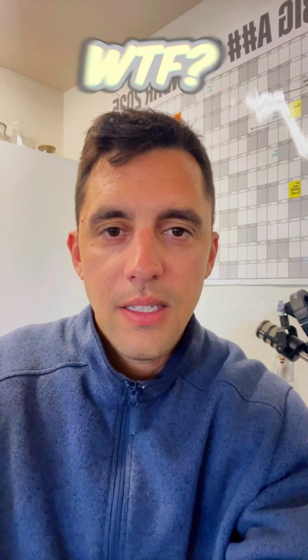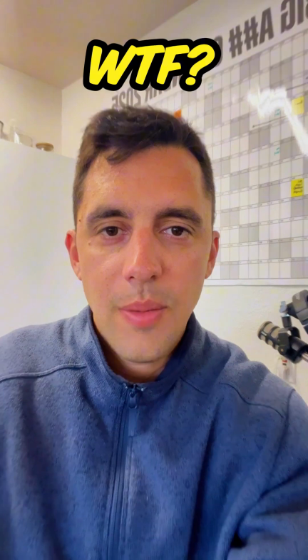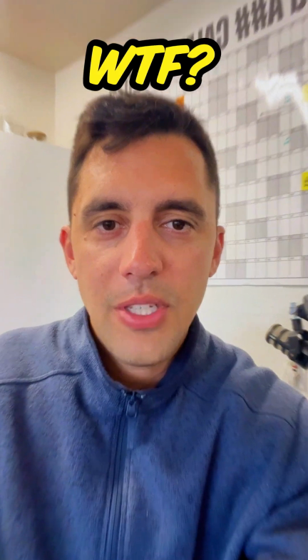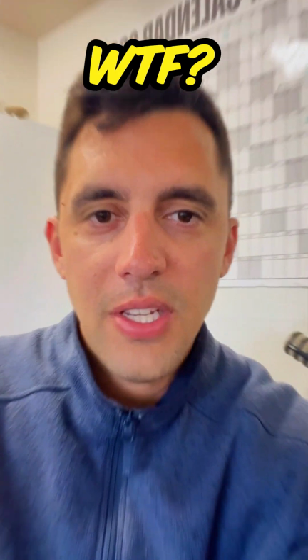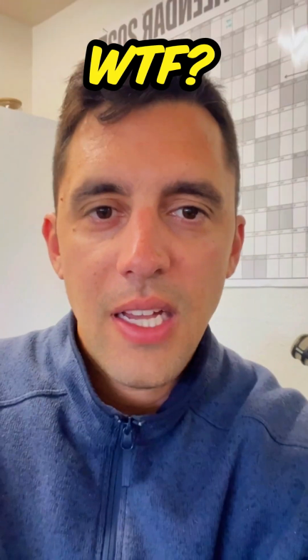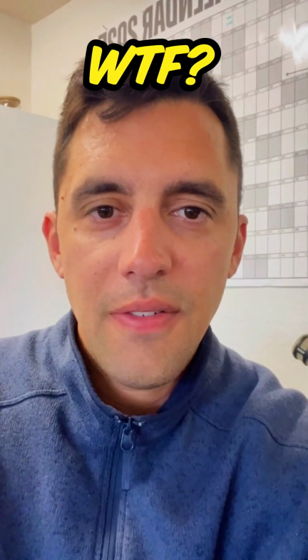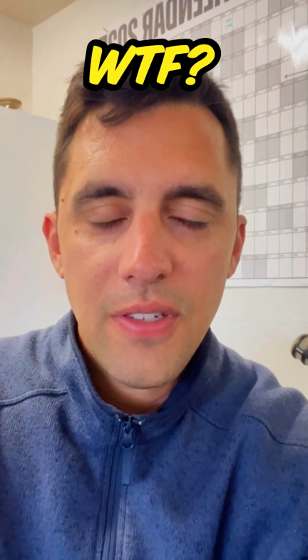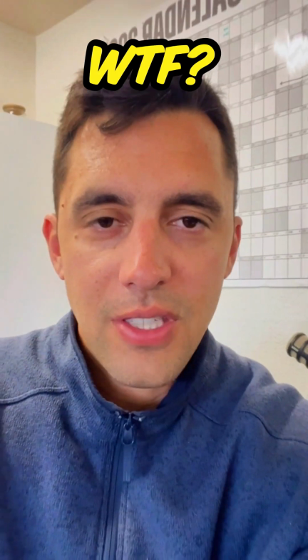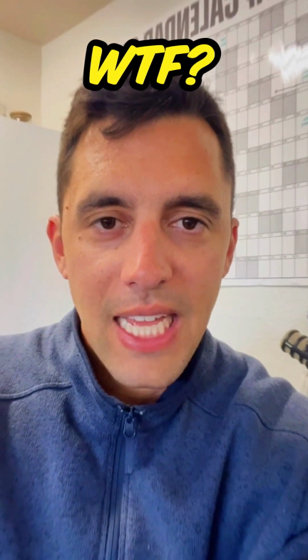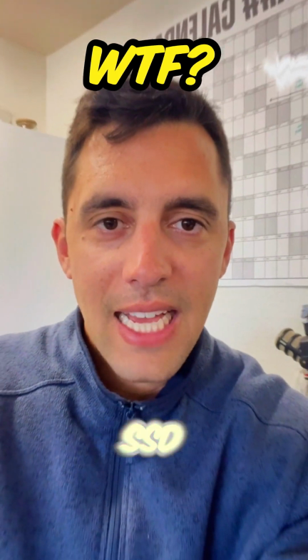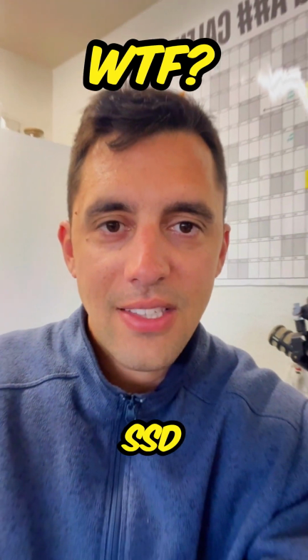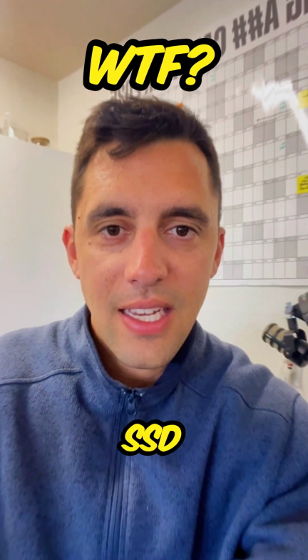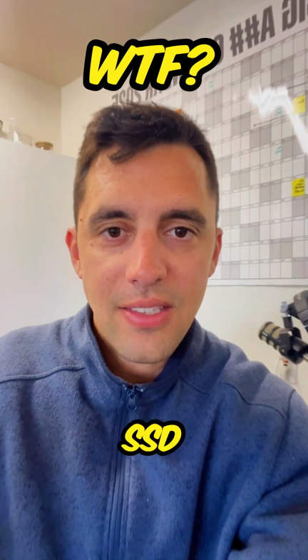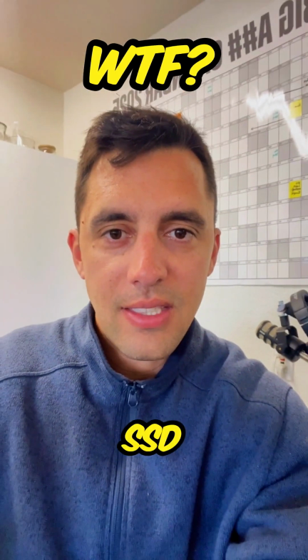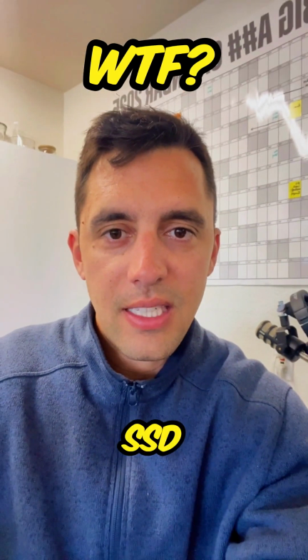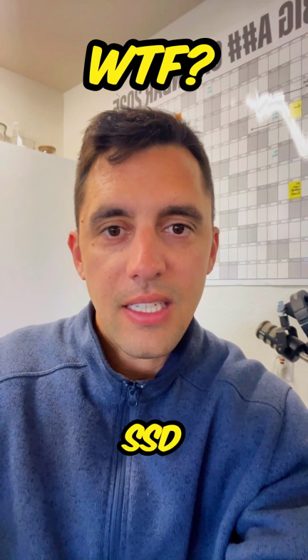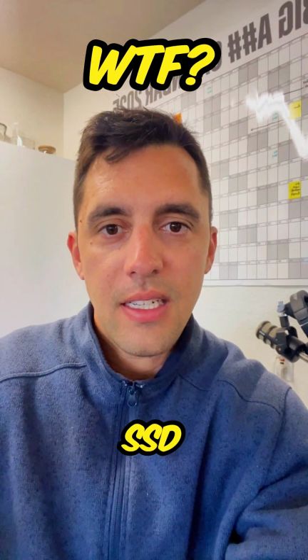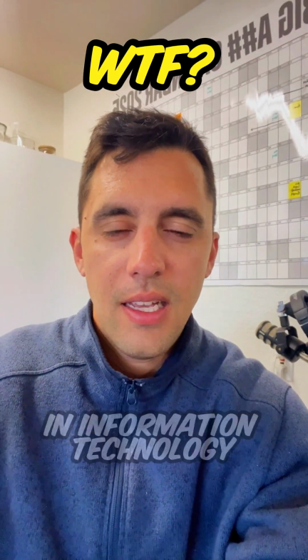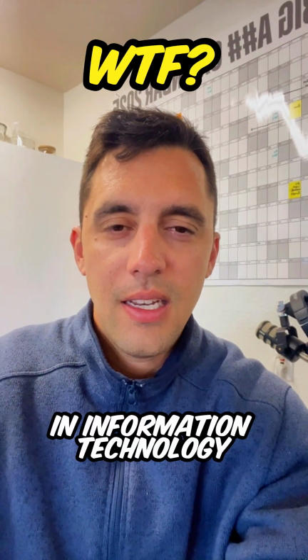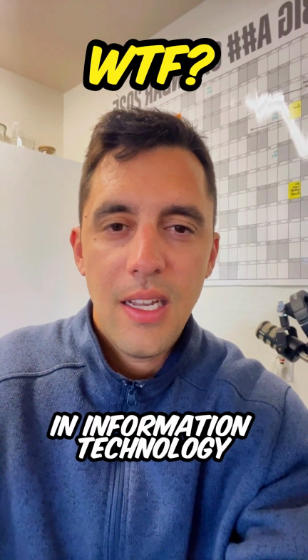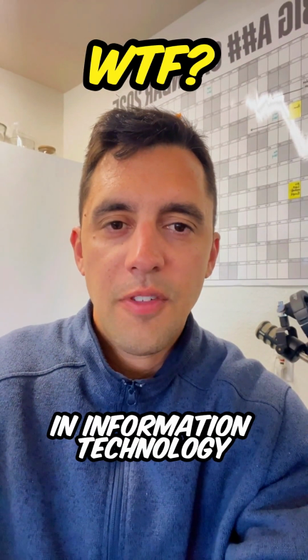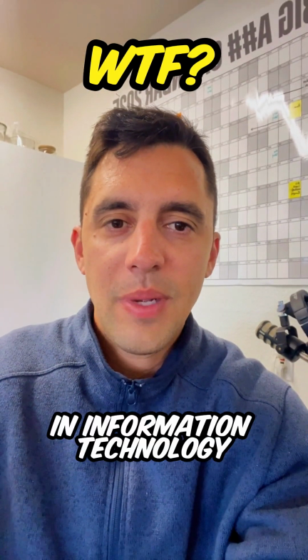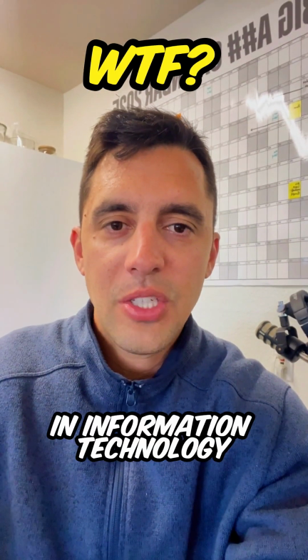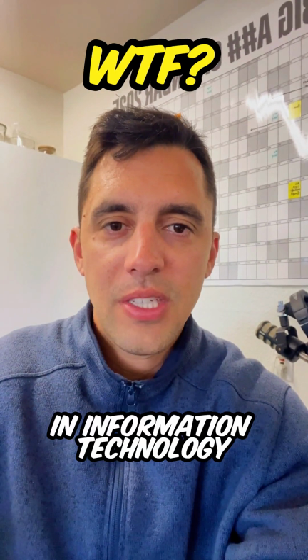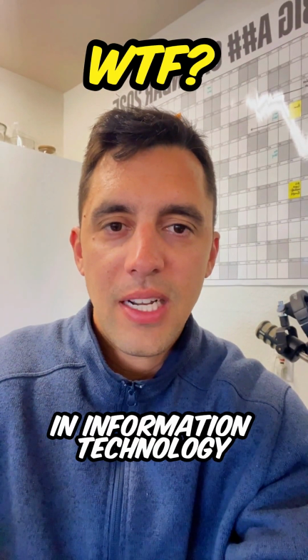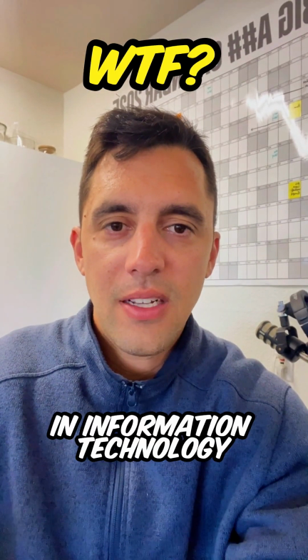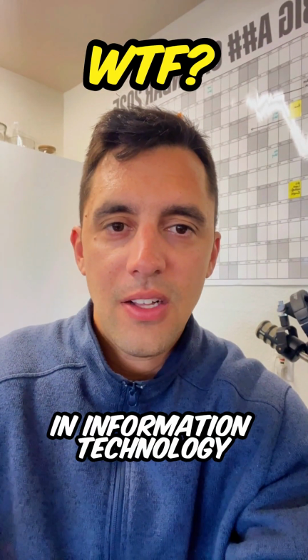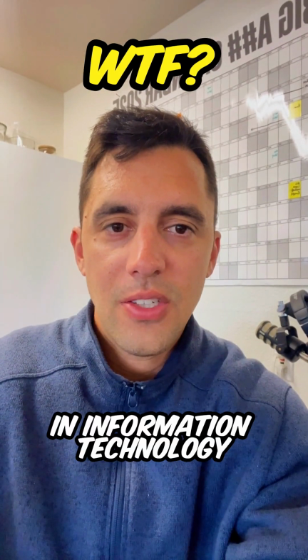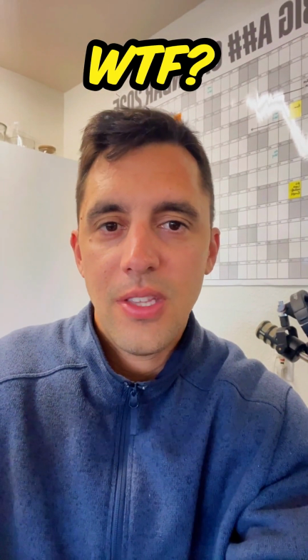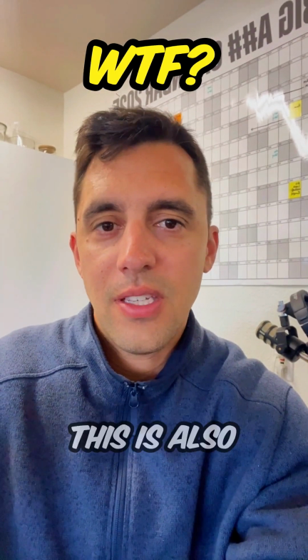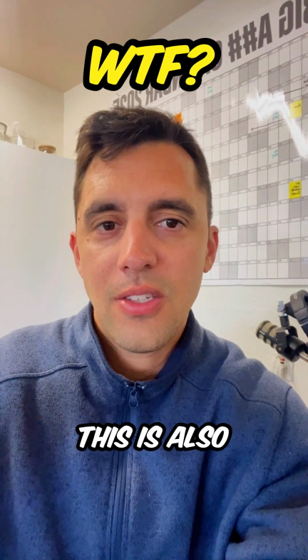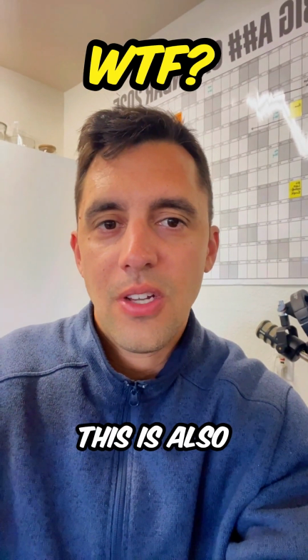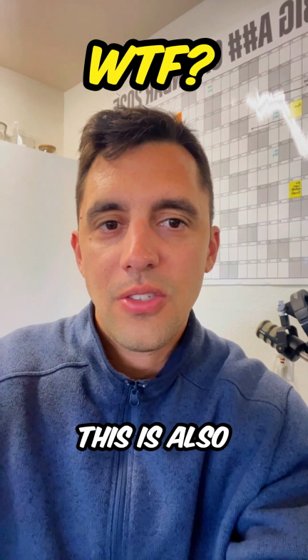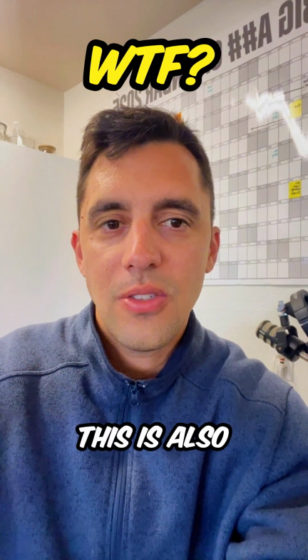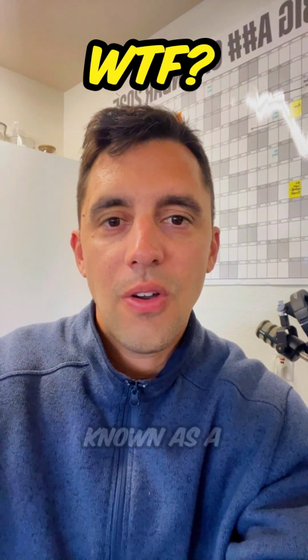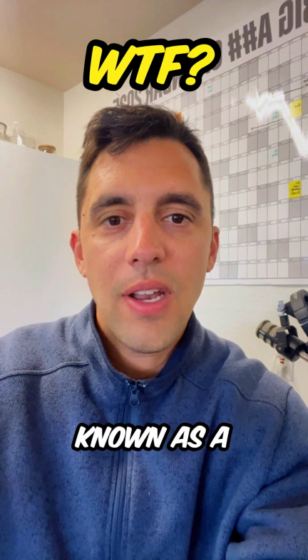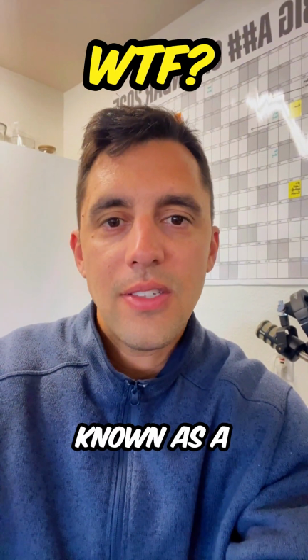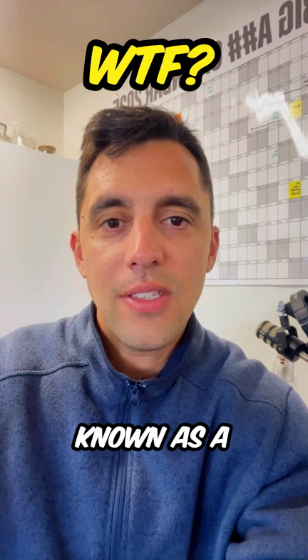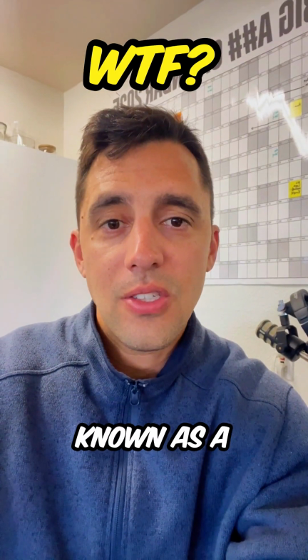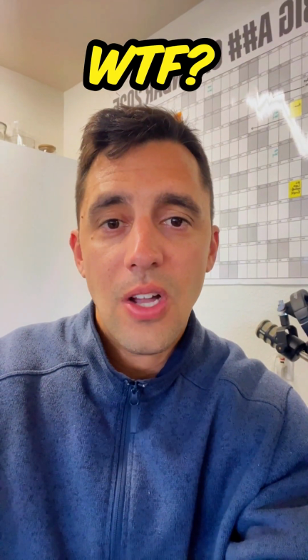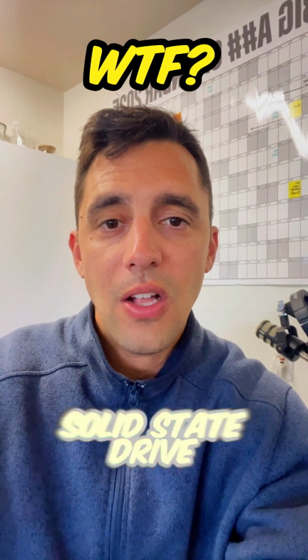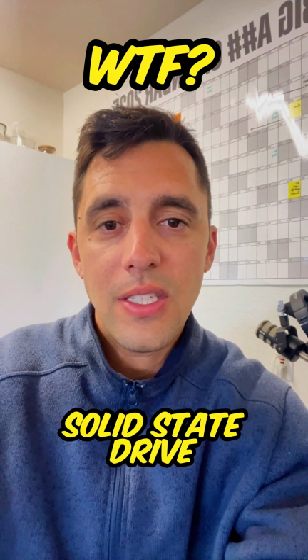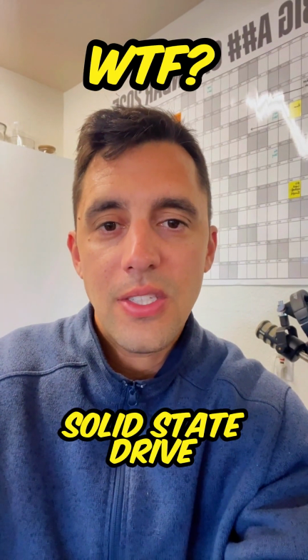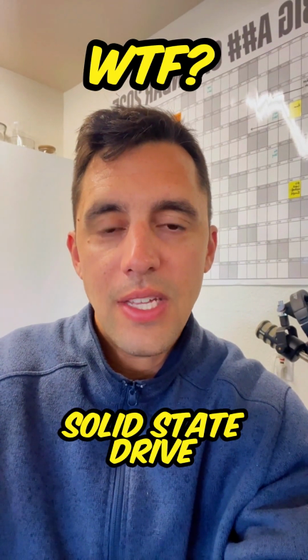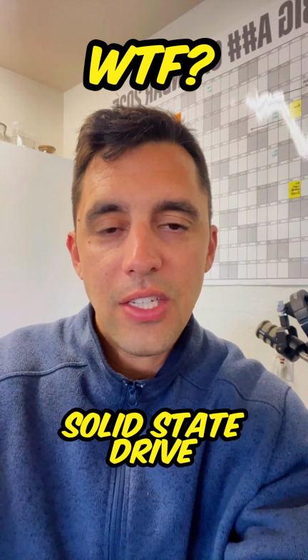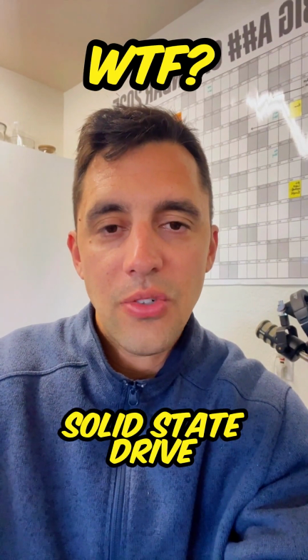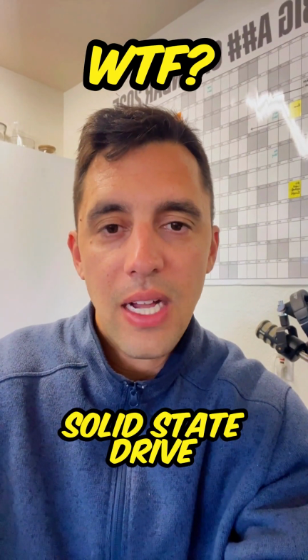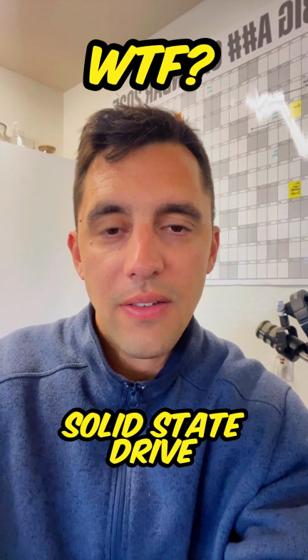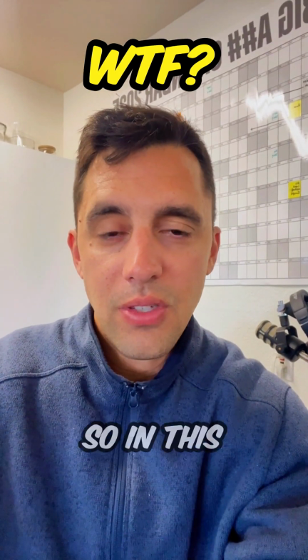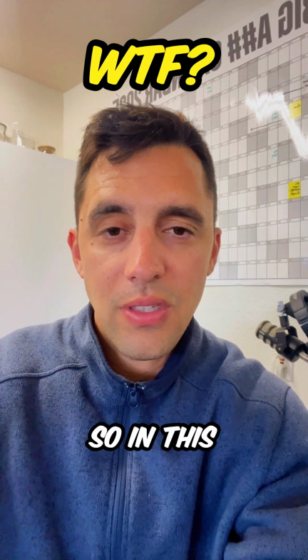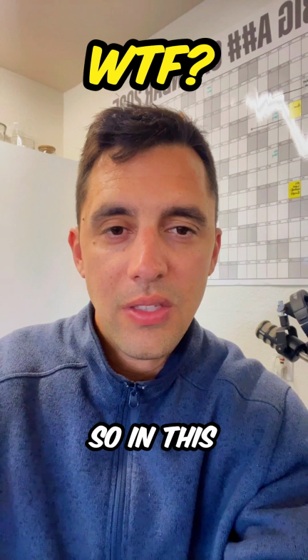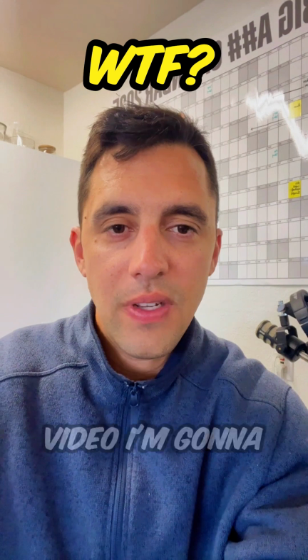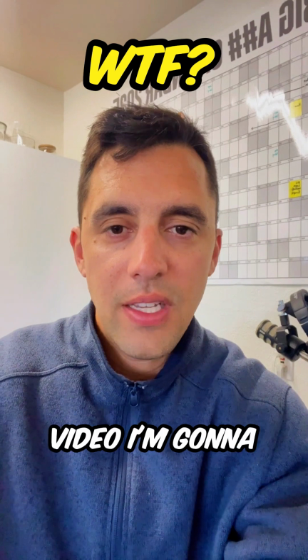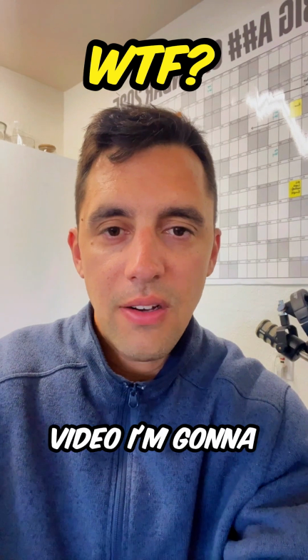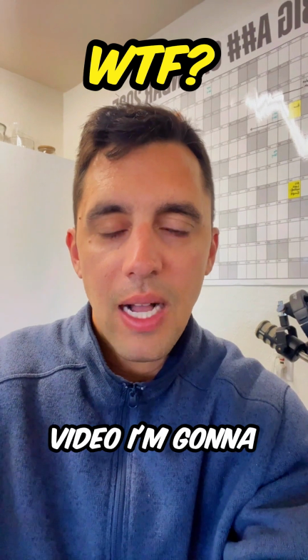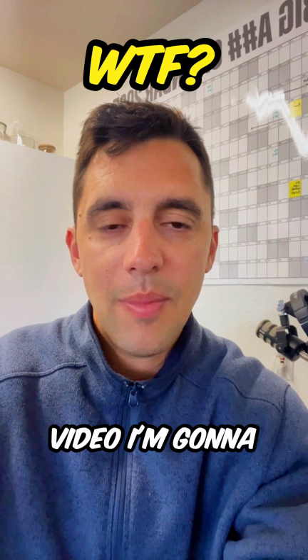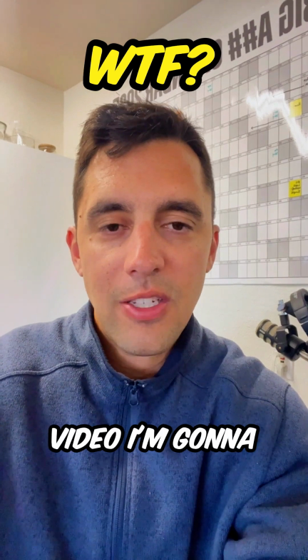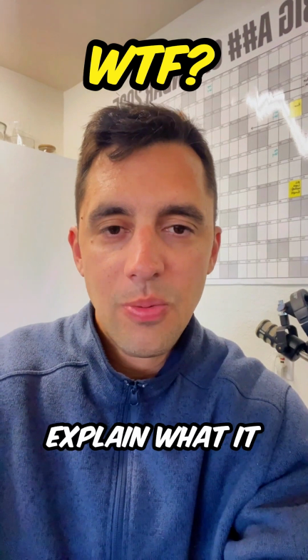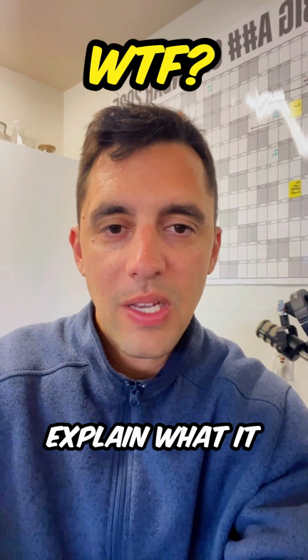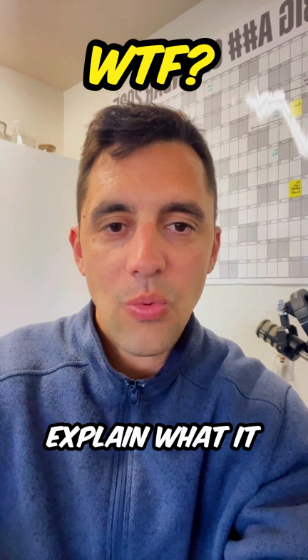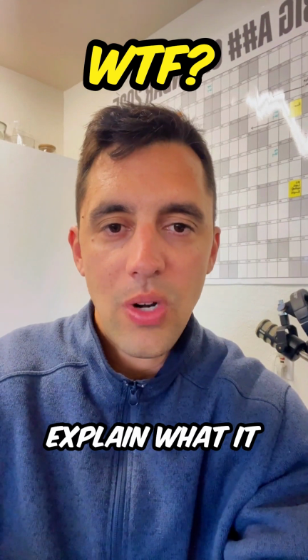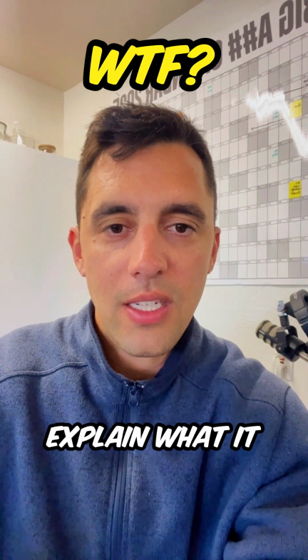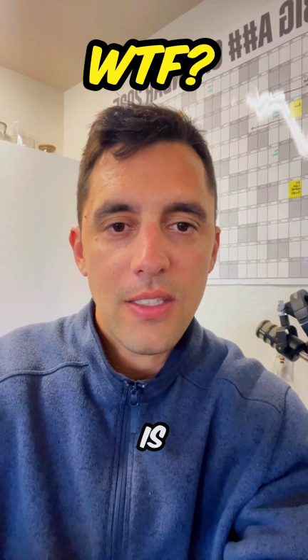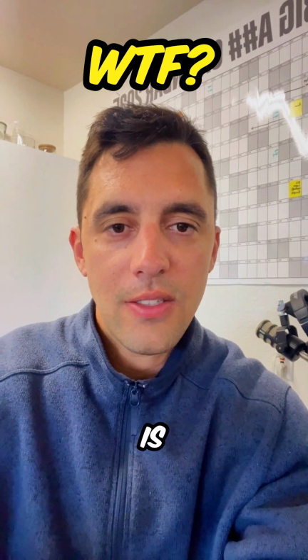WTF is an SSD? In information technology, this is also known as a solid state drive. So in this video, I'm going to explain what it is.